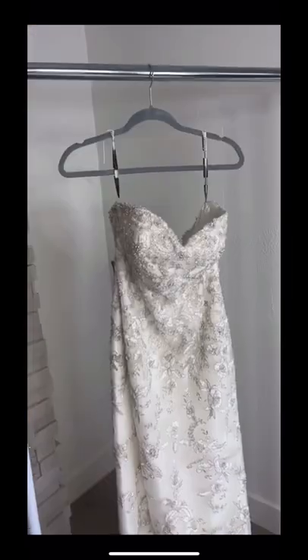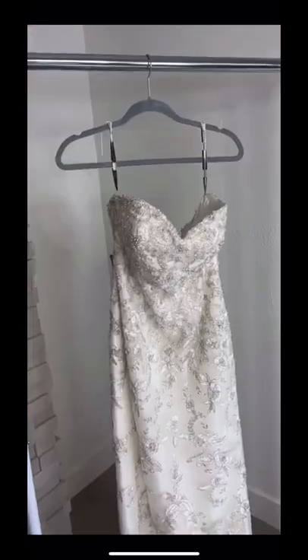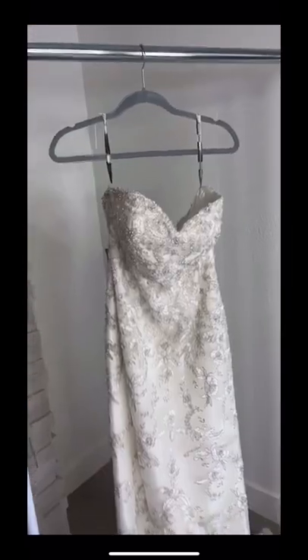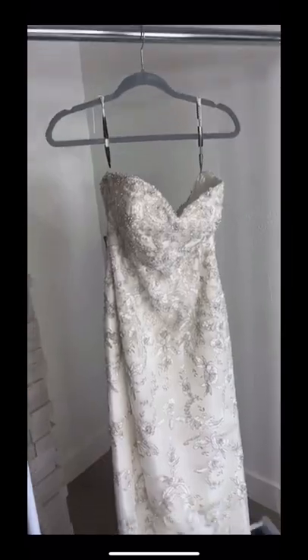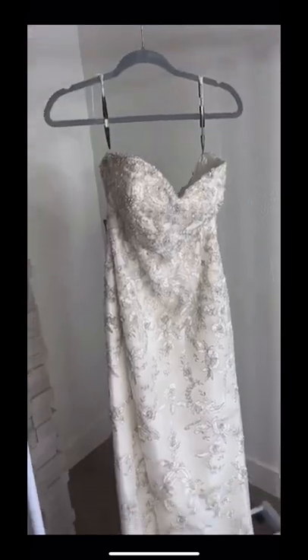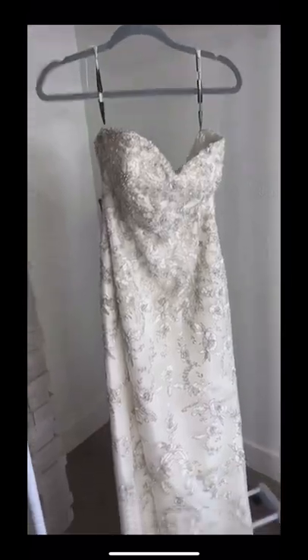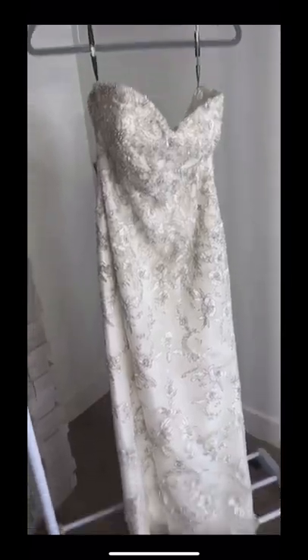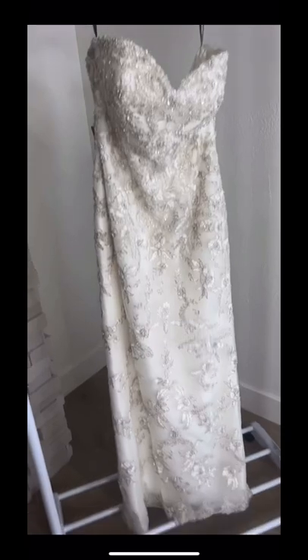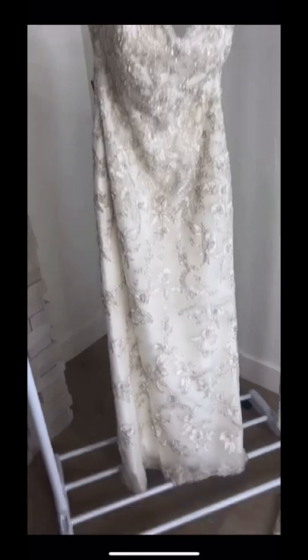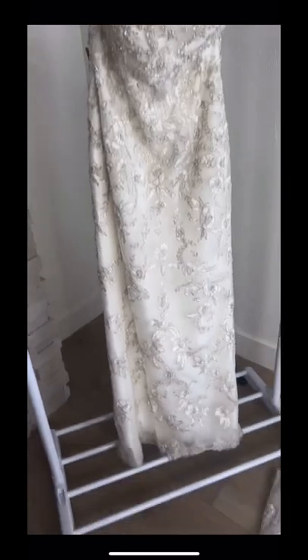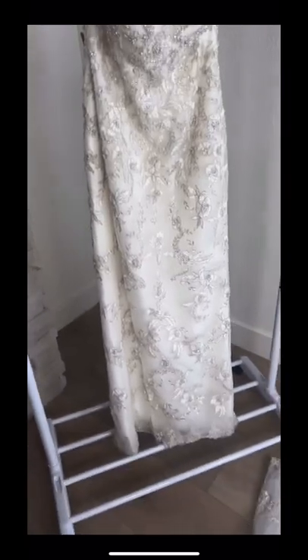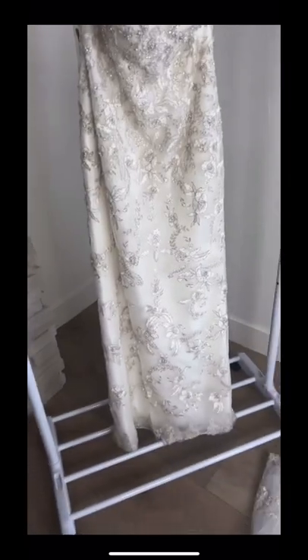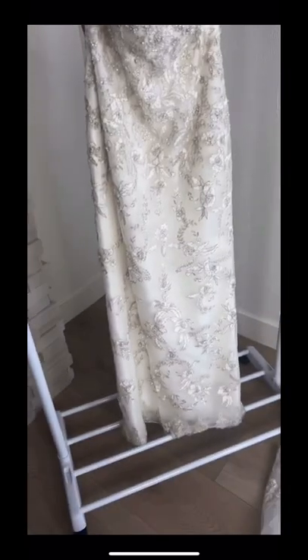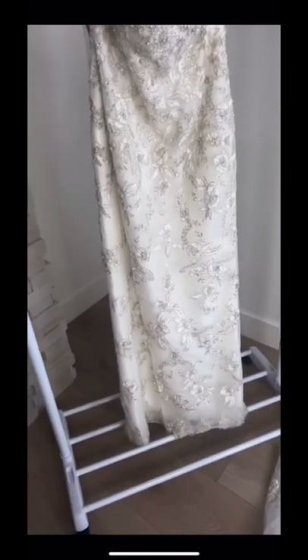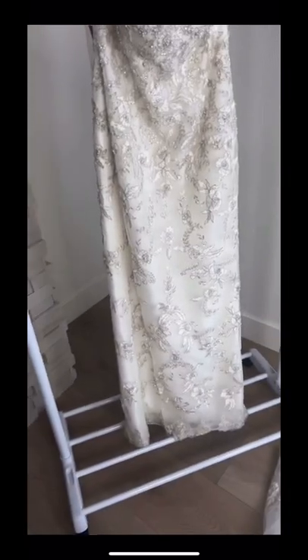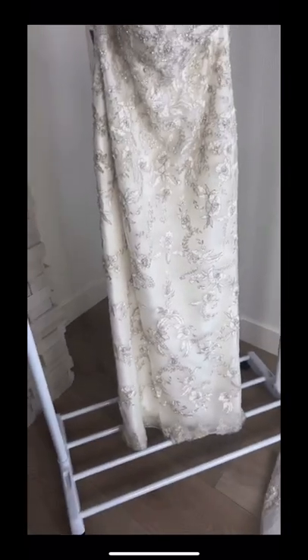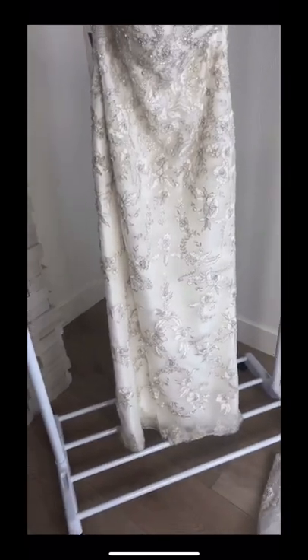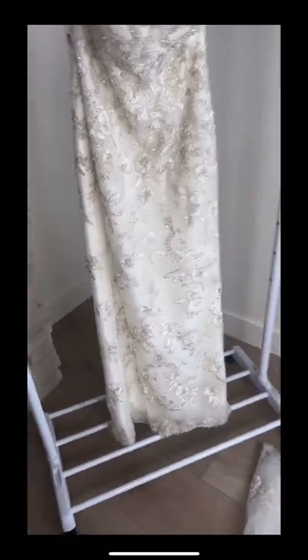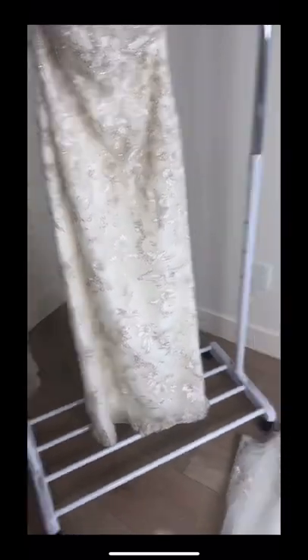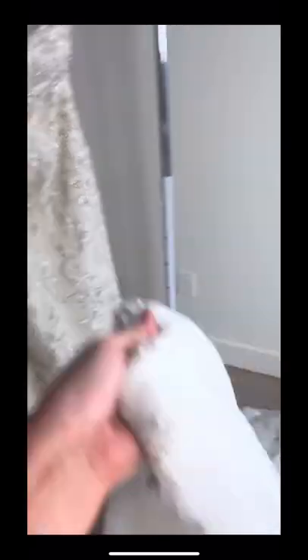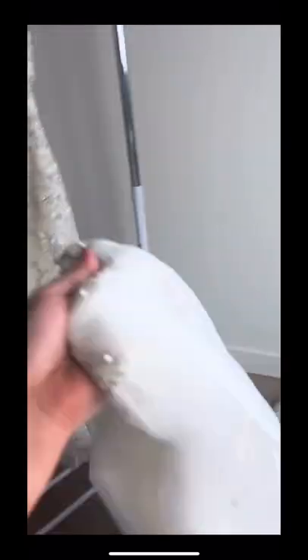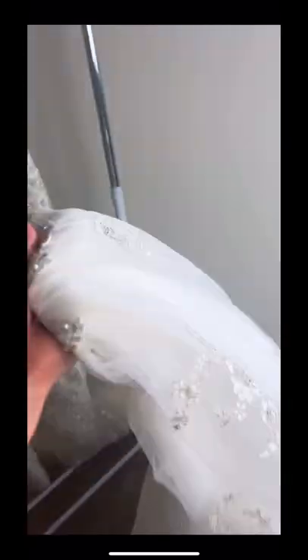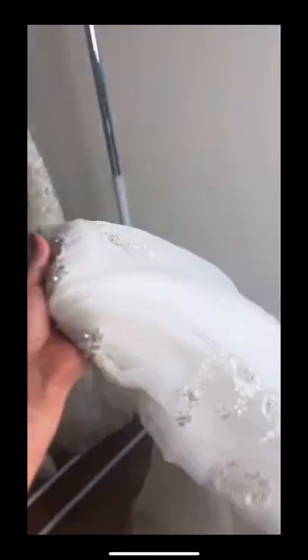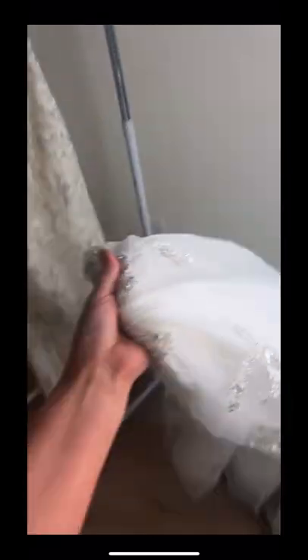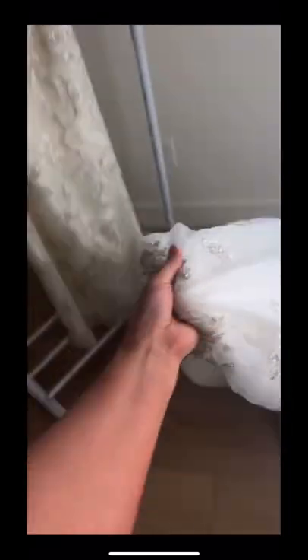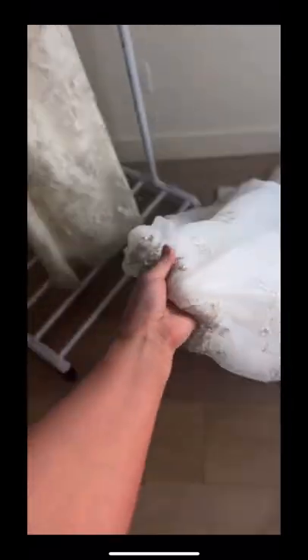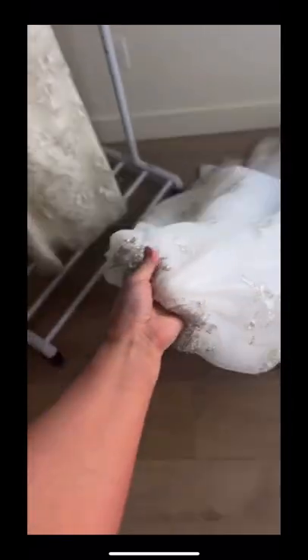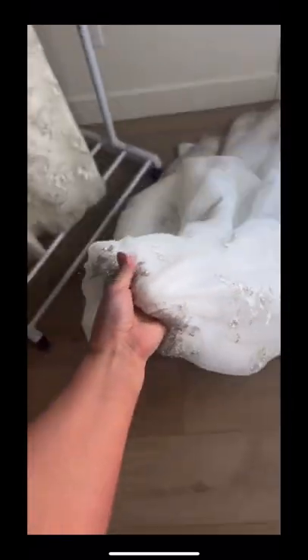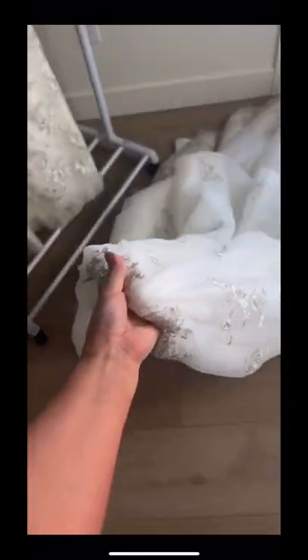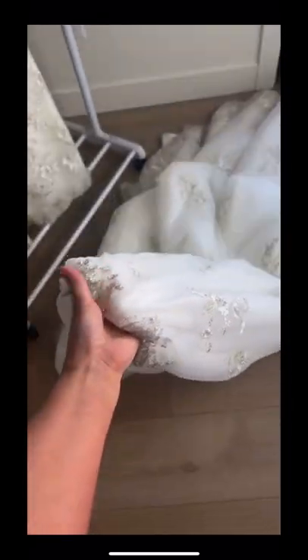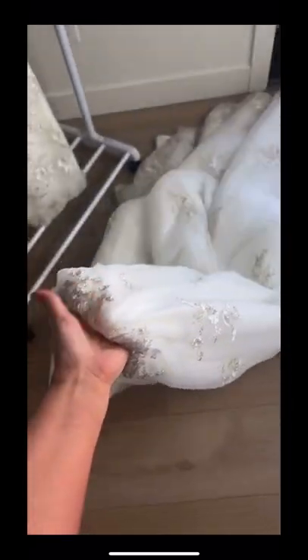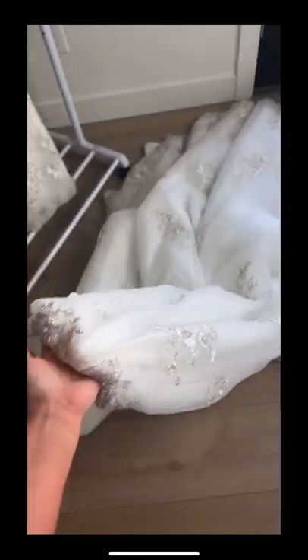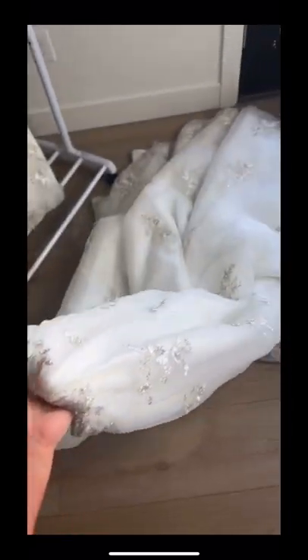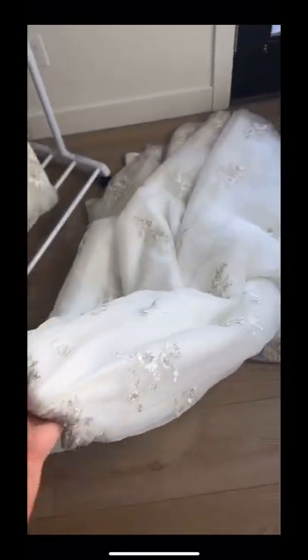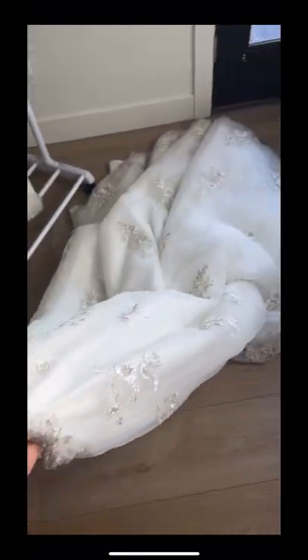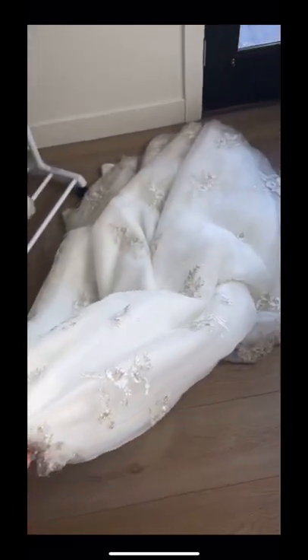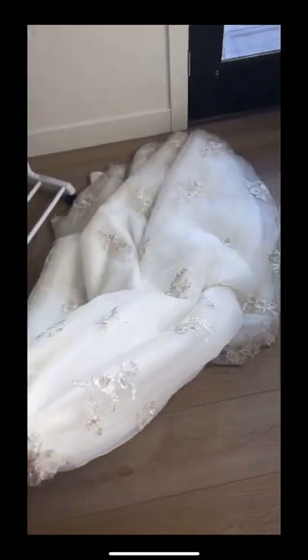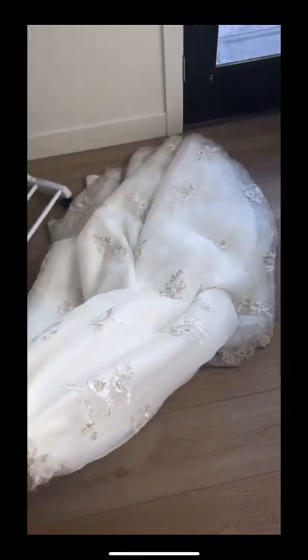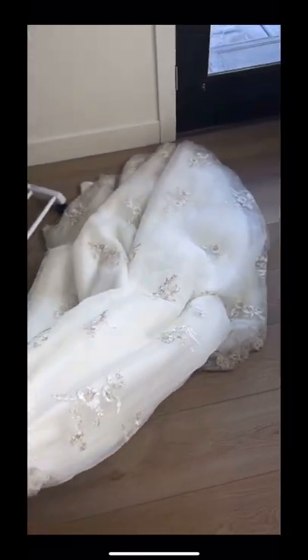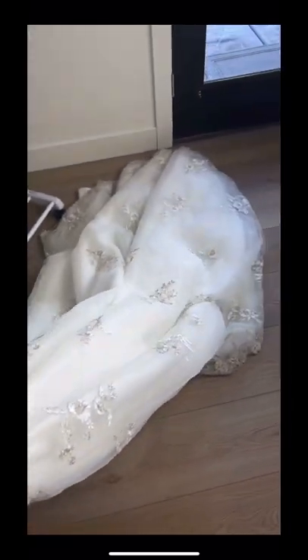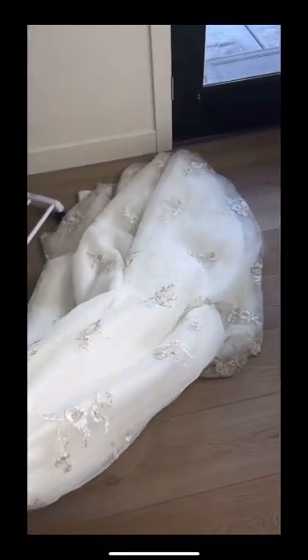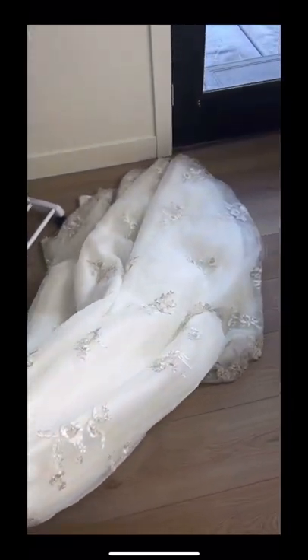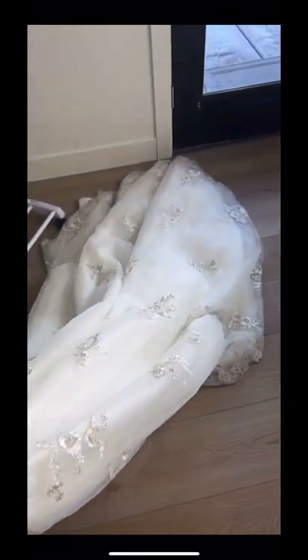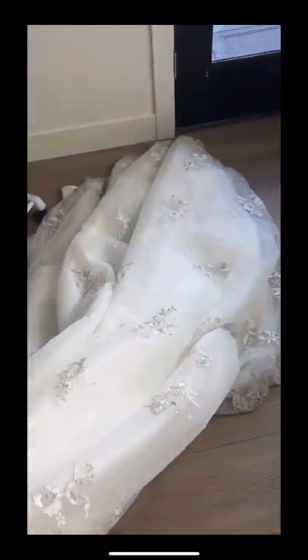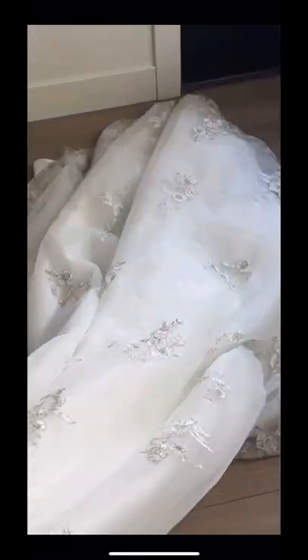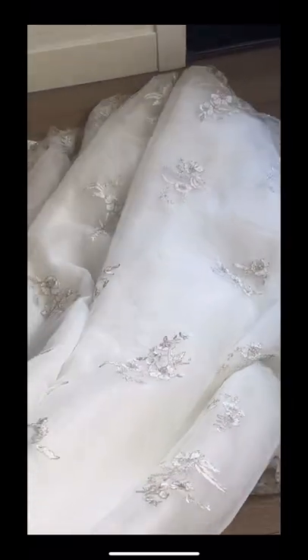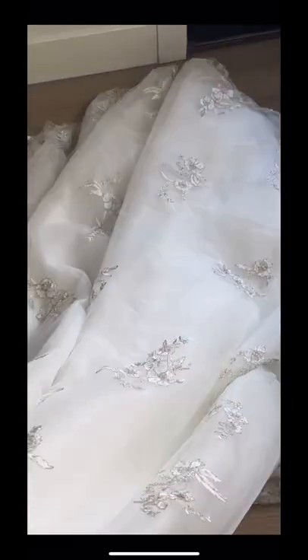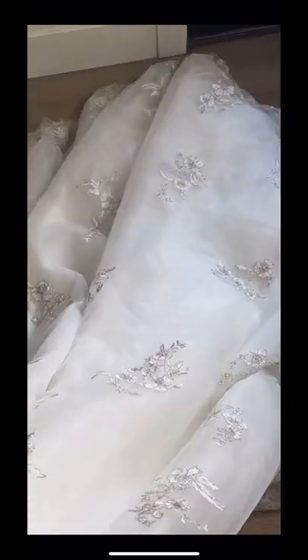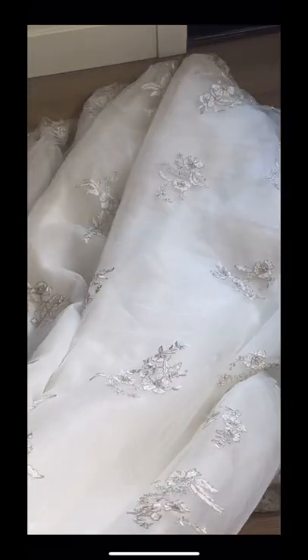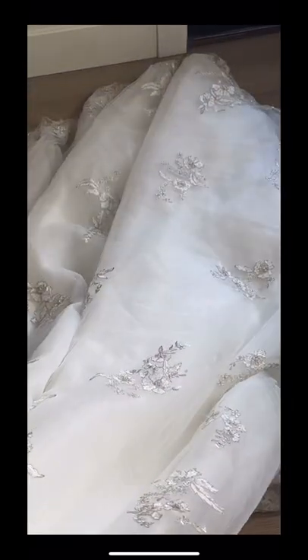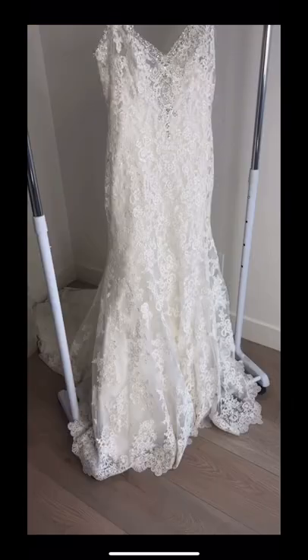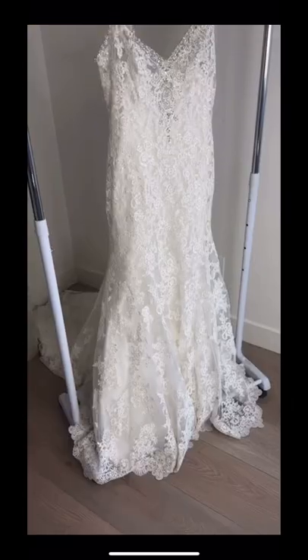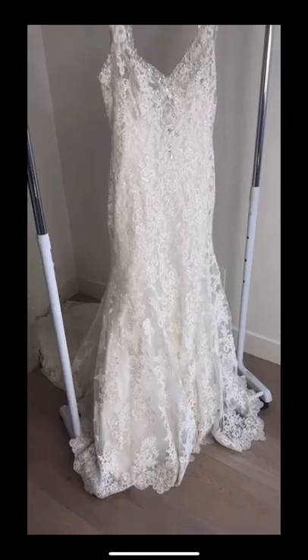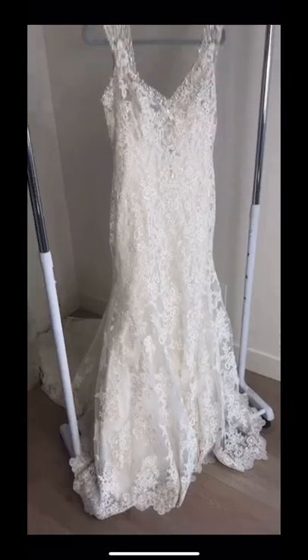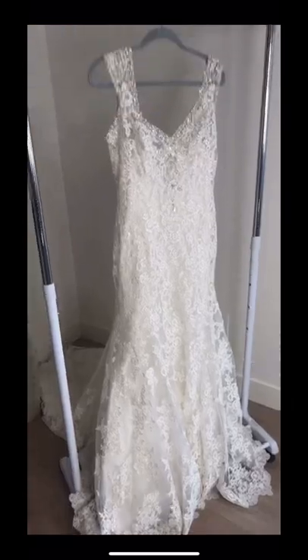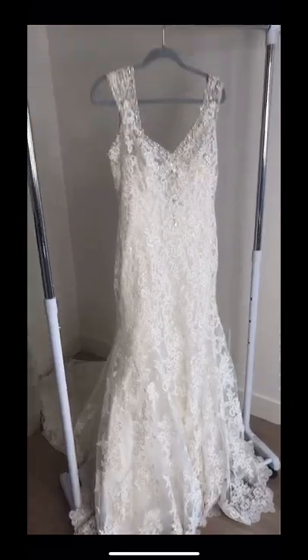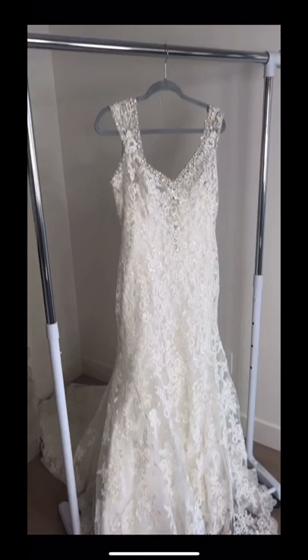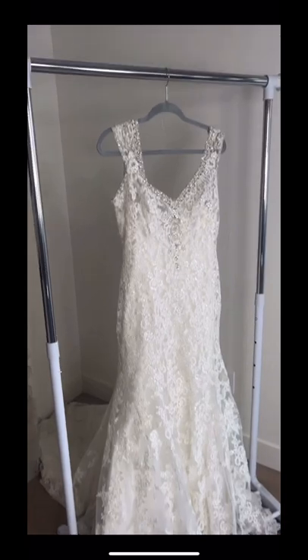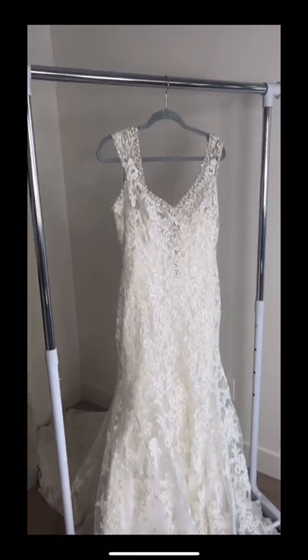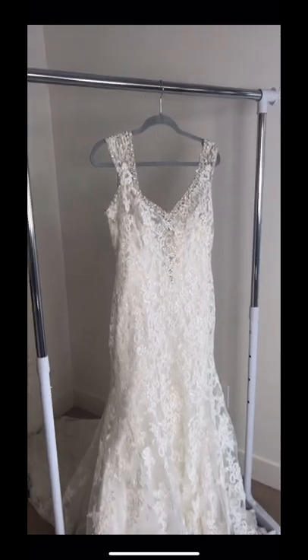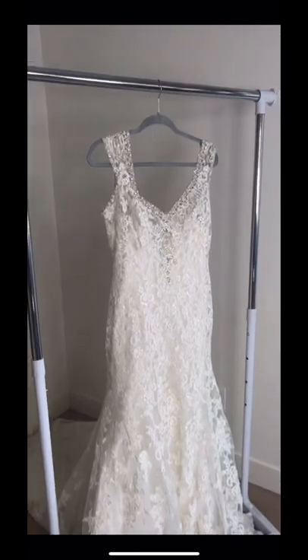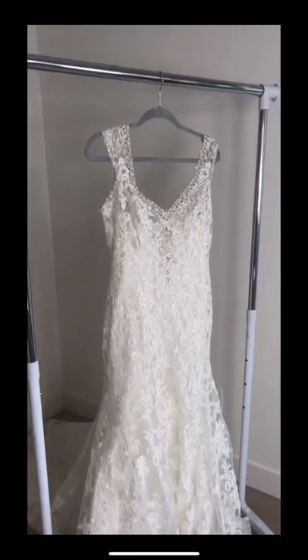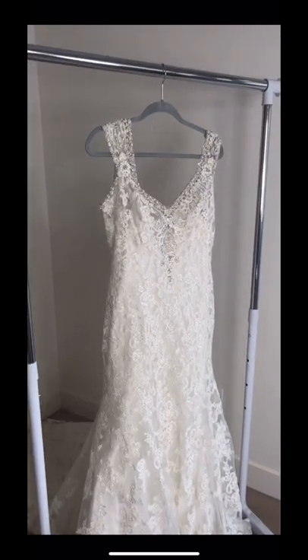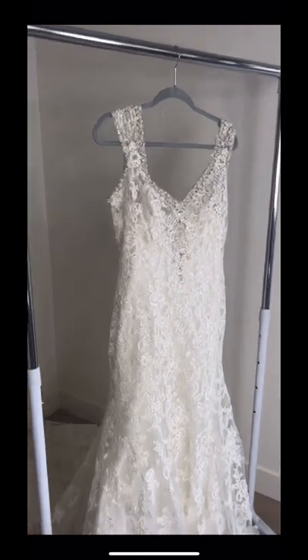This one has all lace and beading and then it has this gorgeous long detachable train. This one is so beautiful.